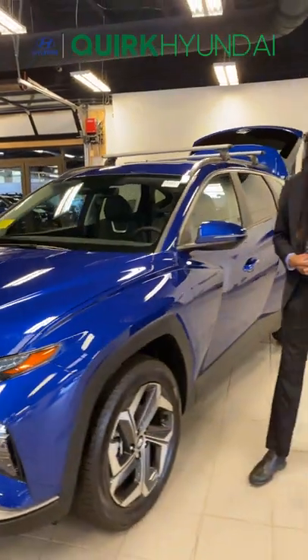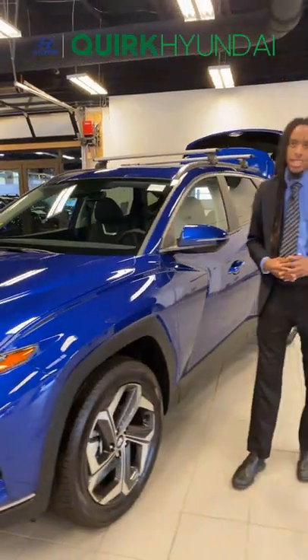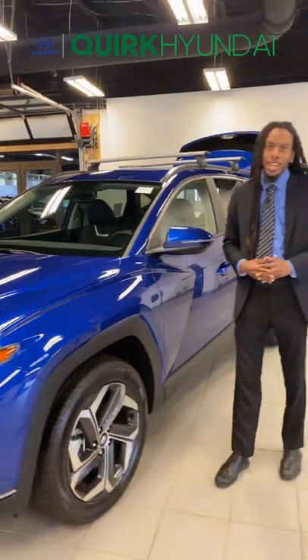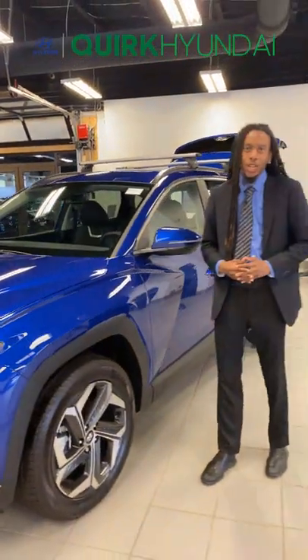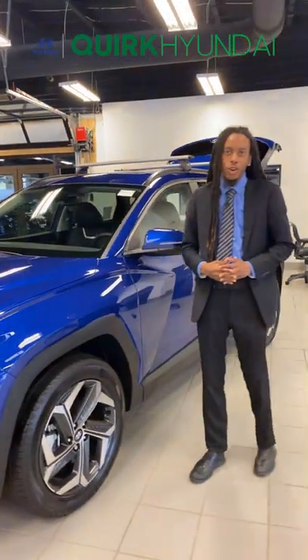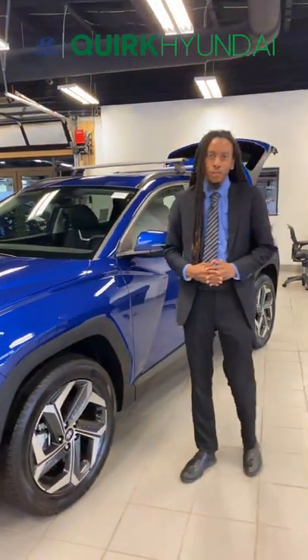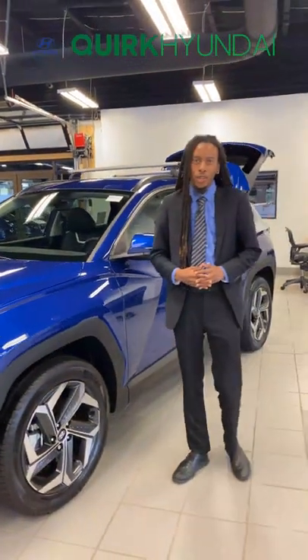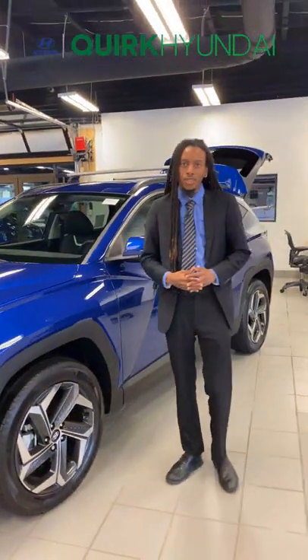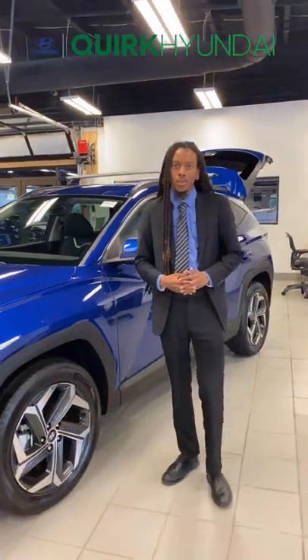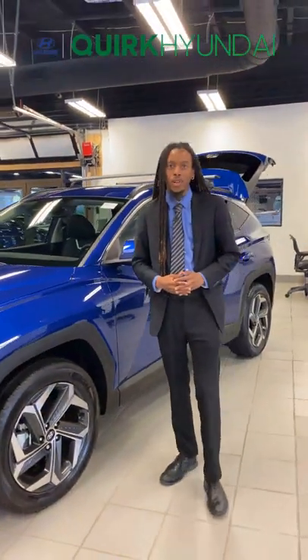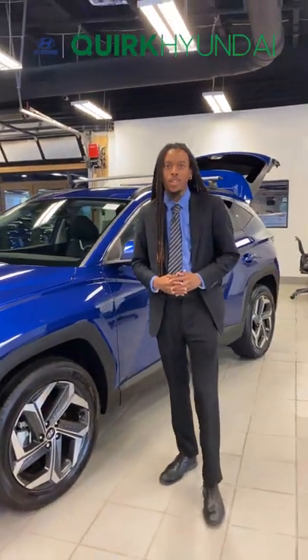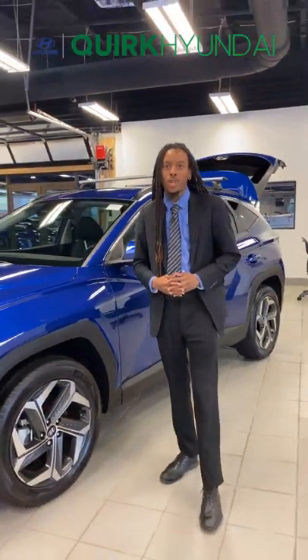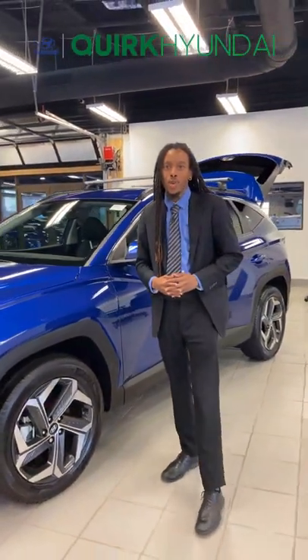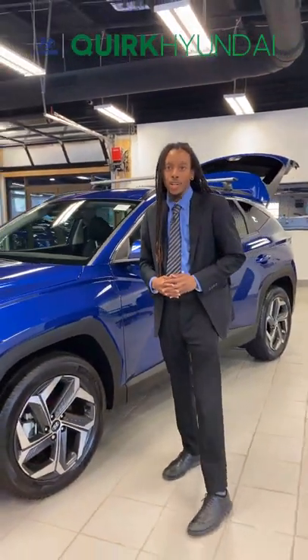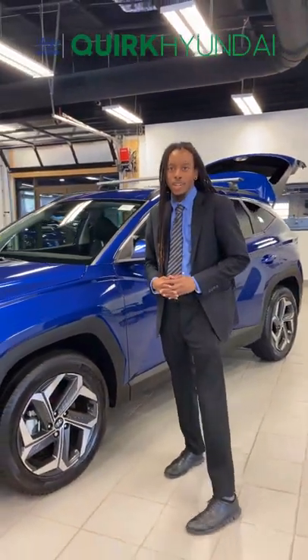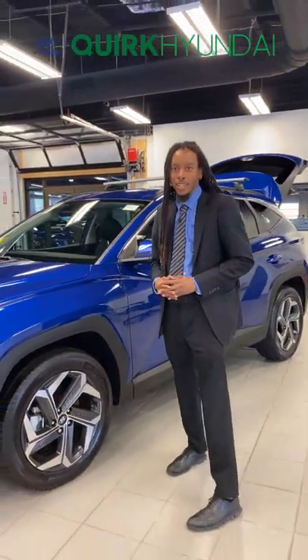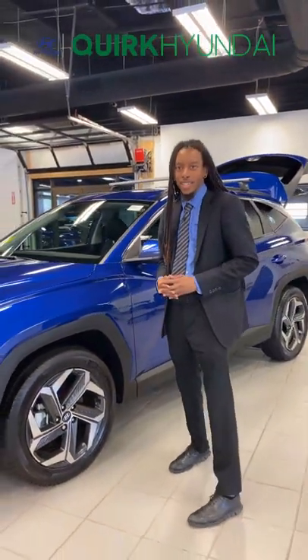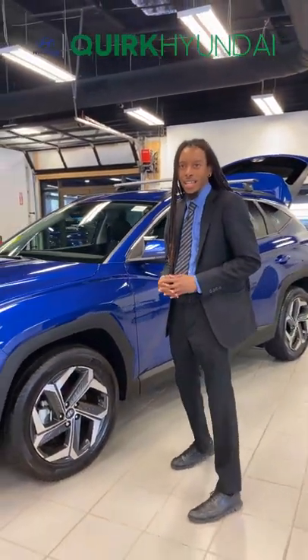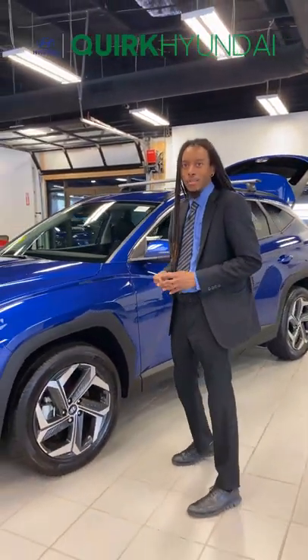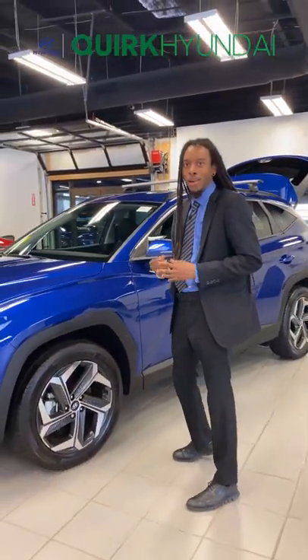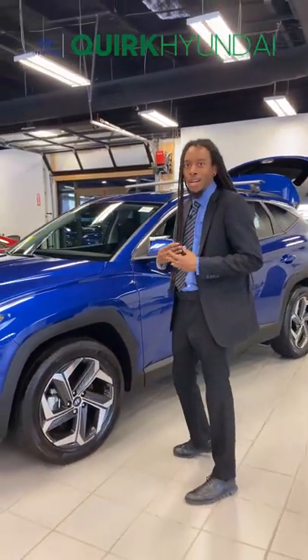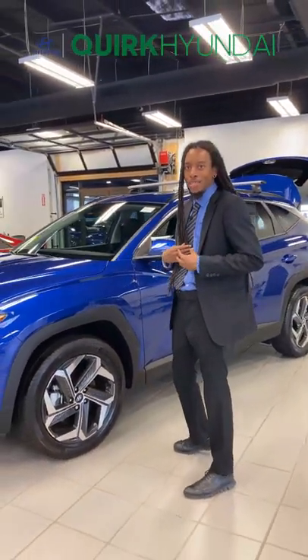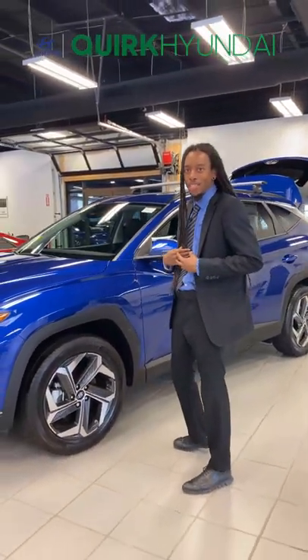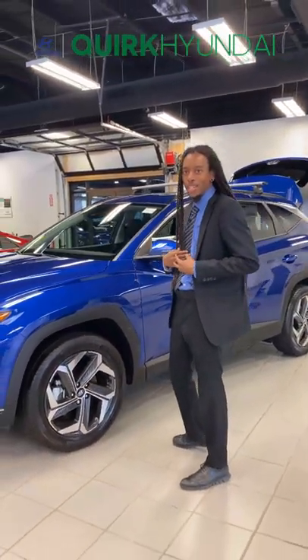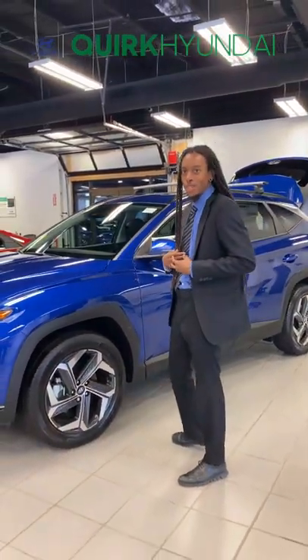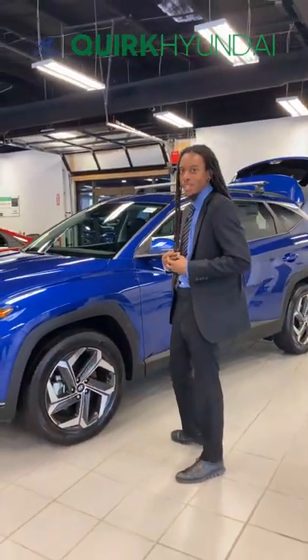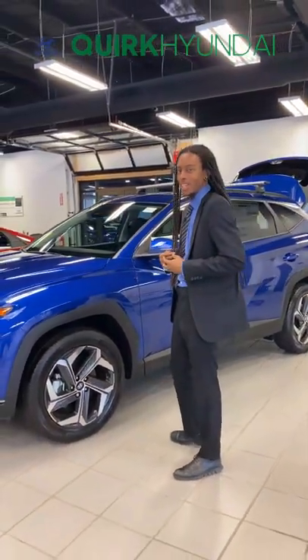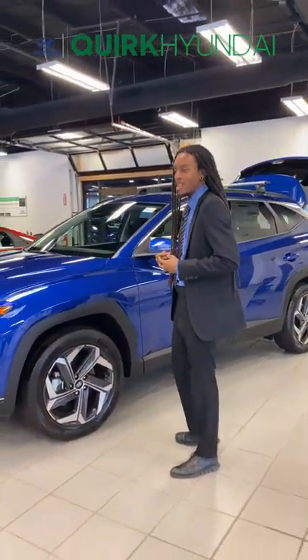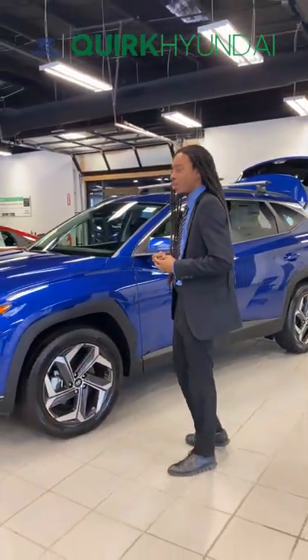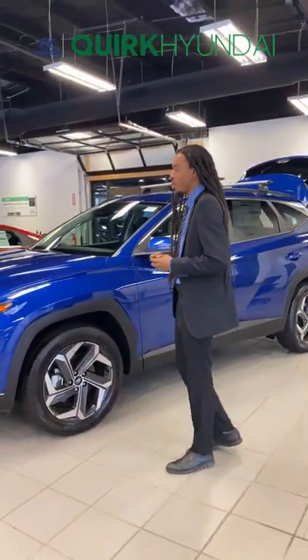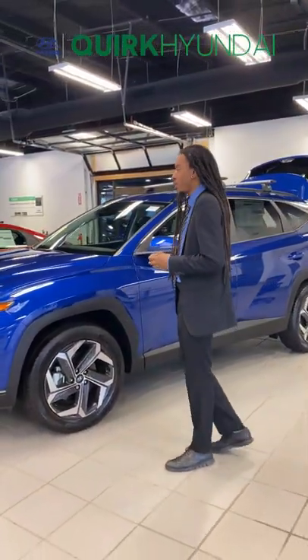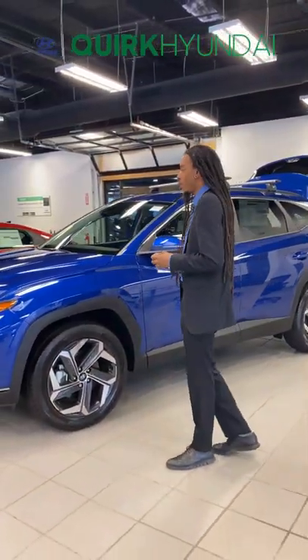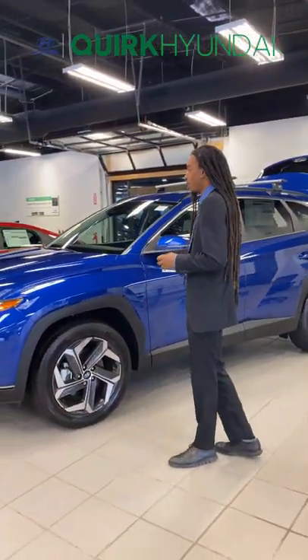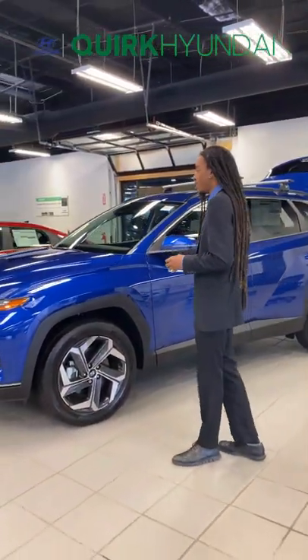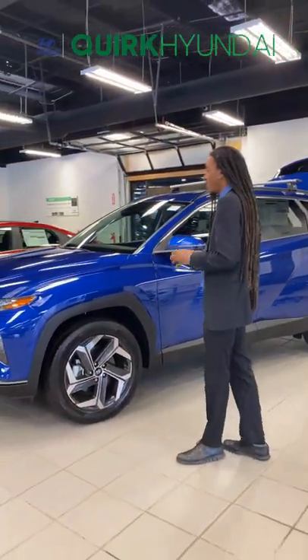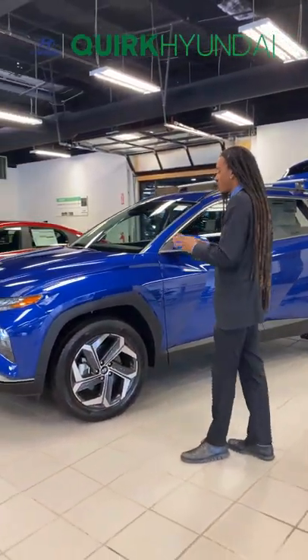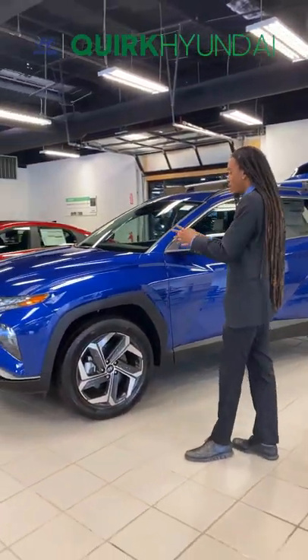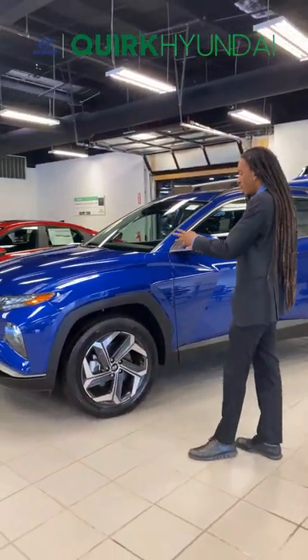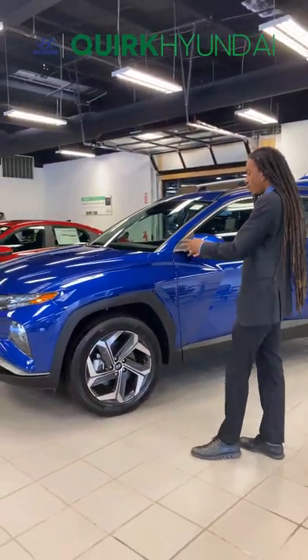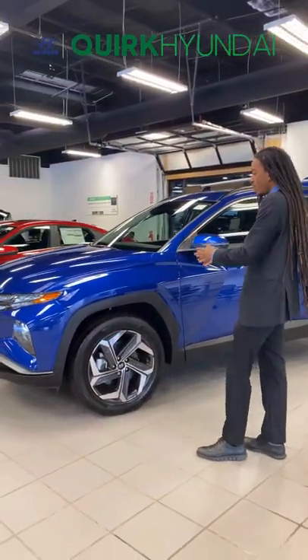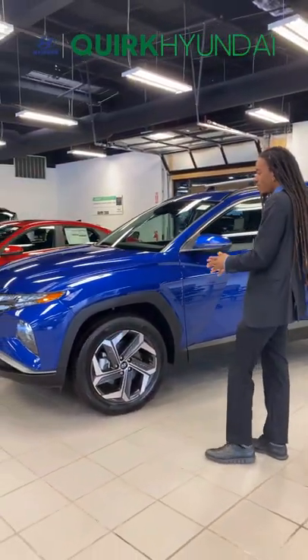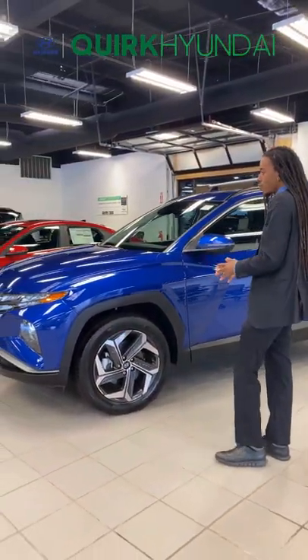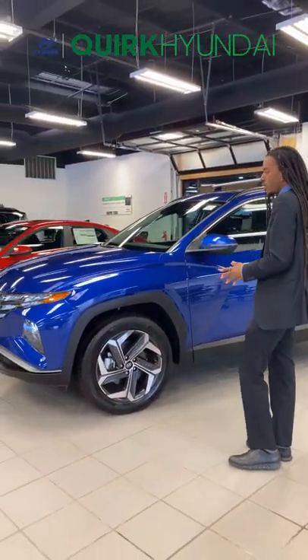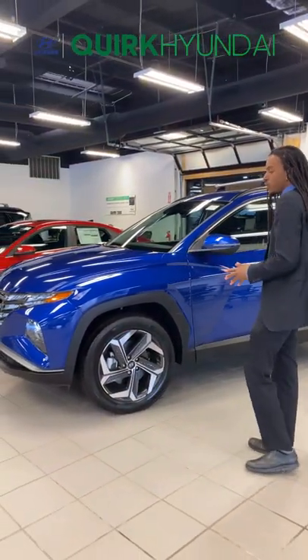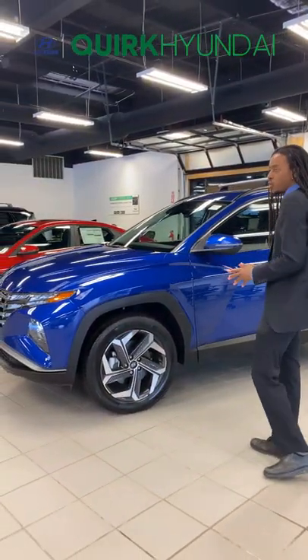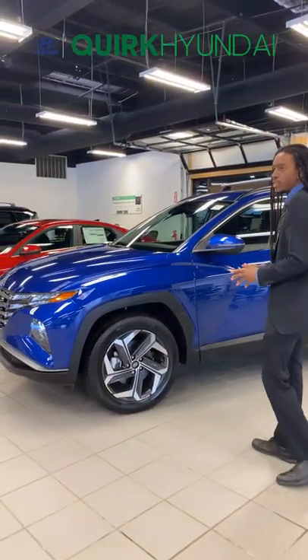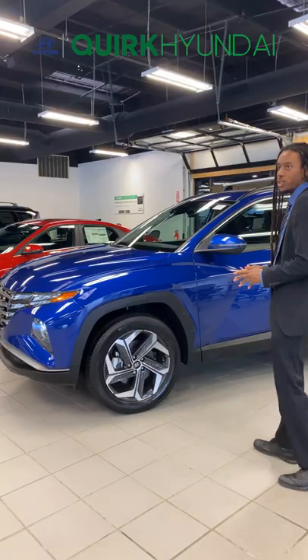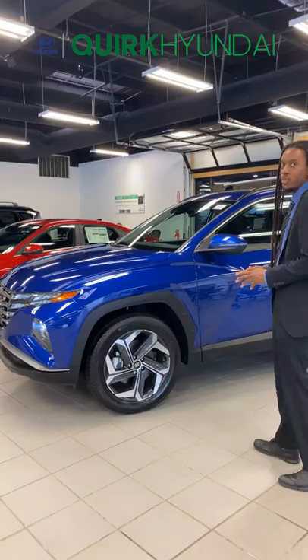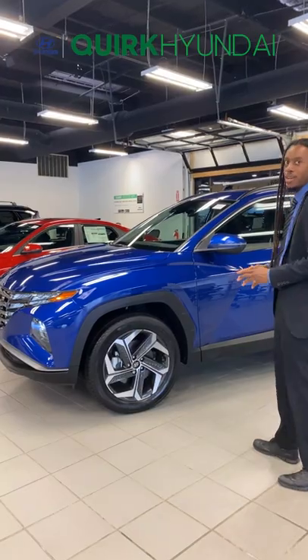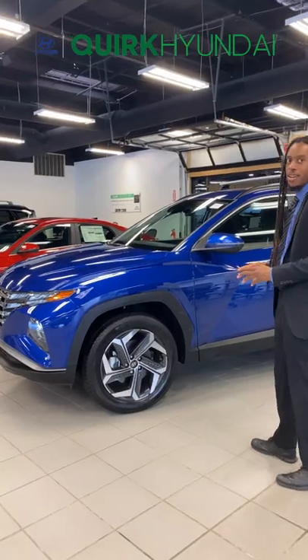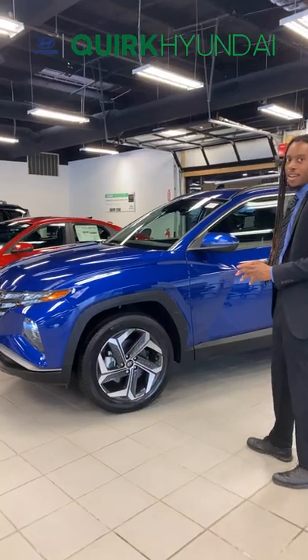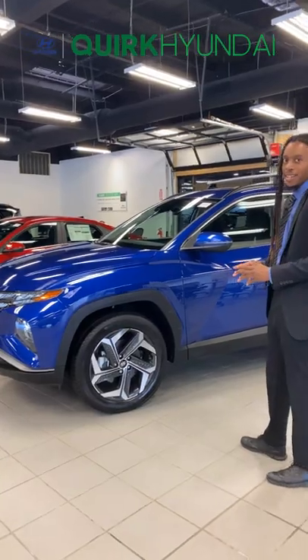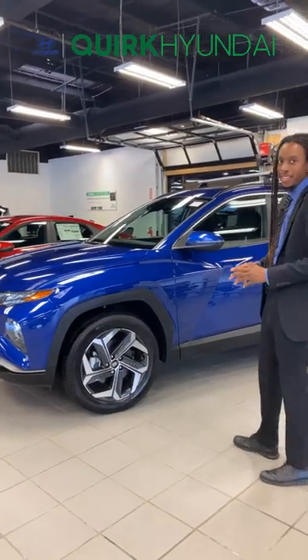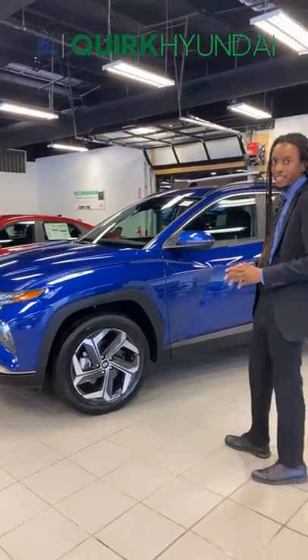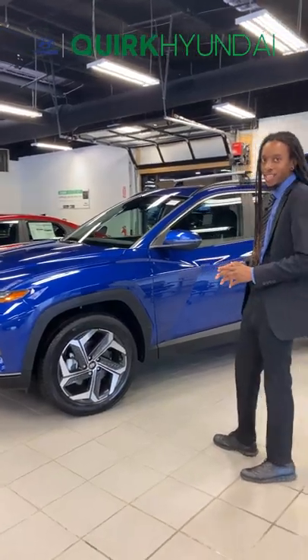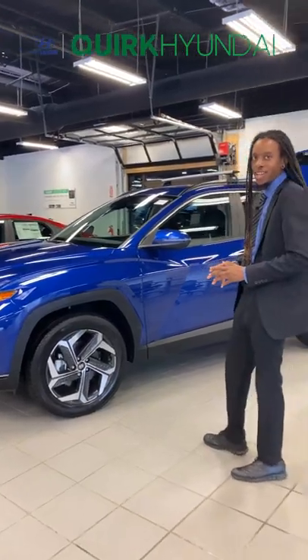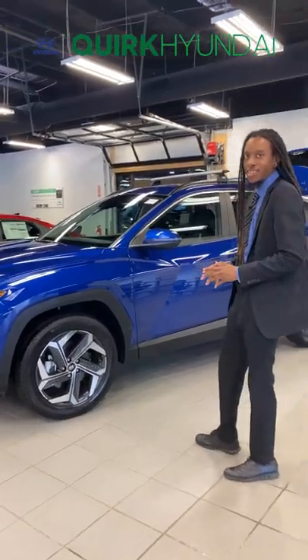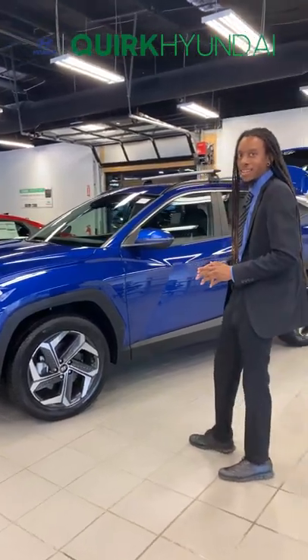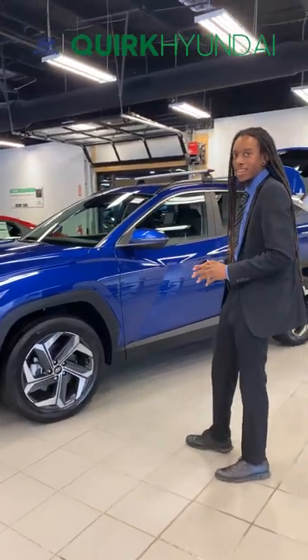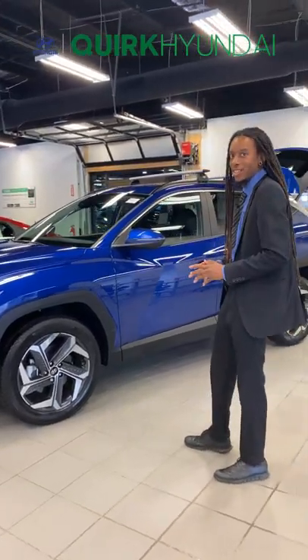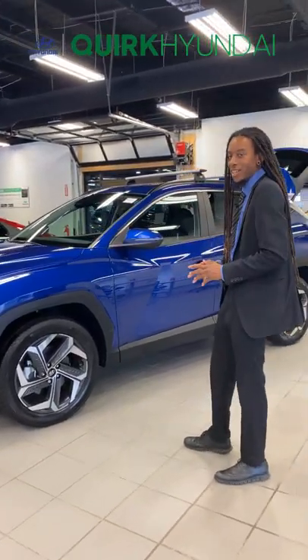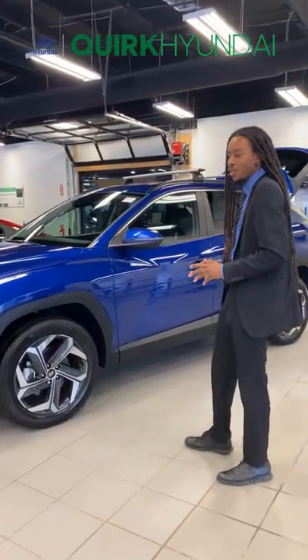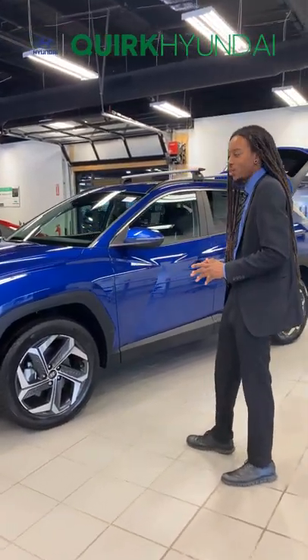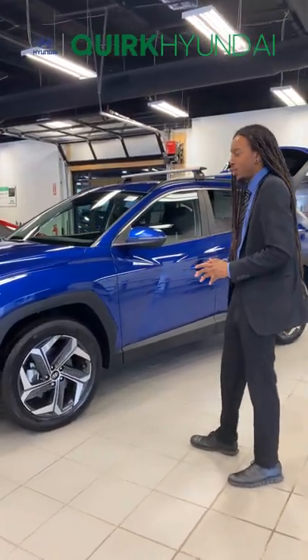Hello everyone, welcome to Quark Hyundai. My name is Cedric and today we'll be showcasing this marvelous 2022 Hyundai Tucson SEL trim.